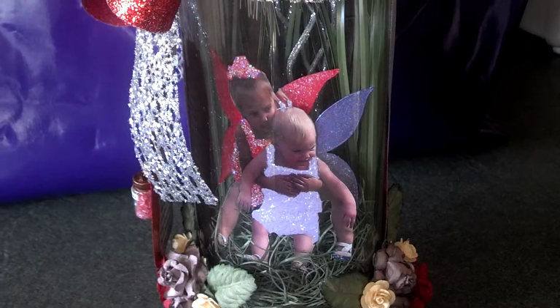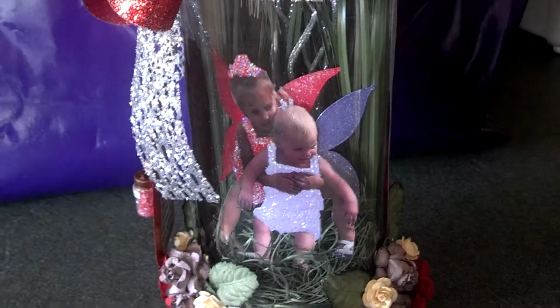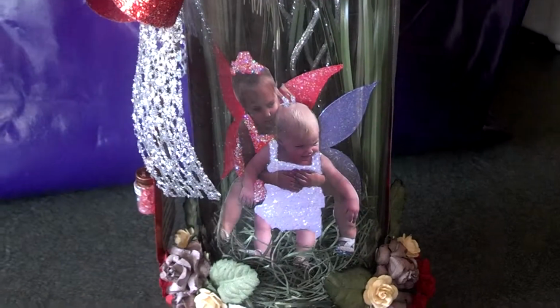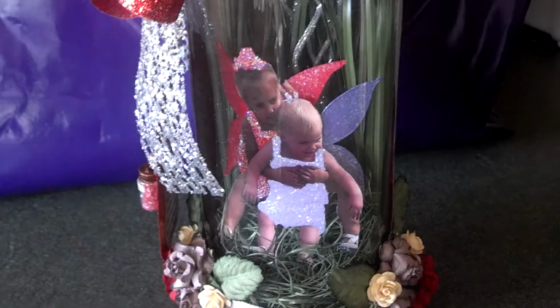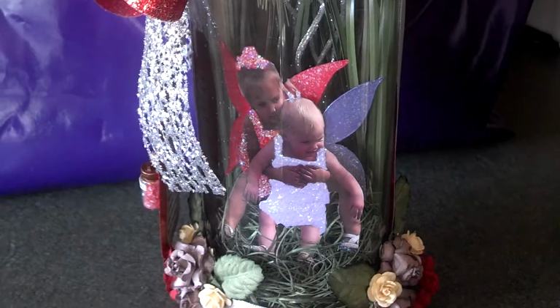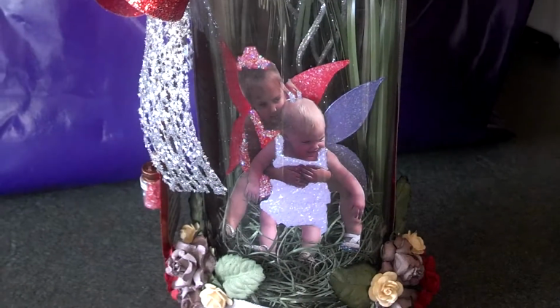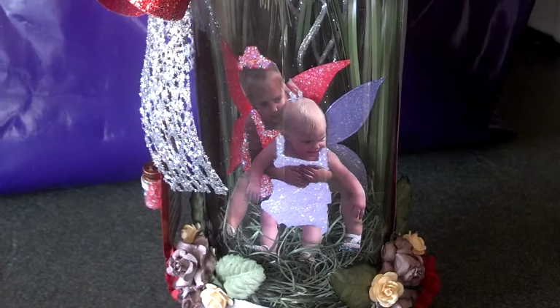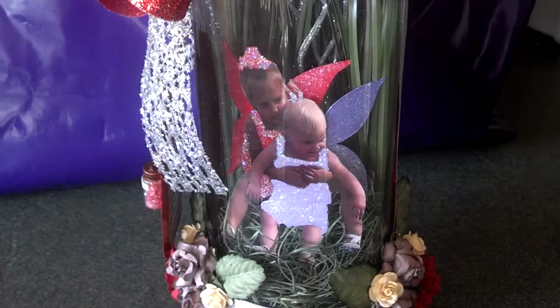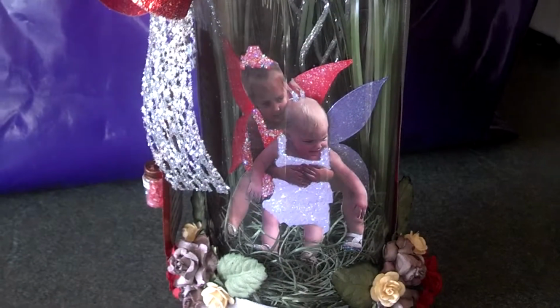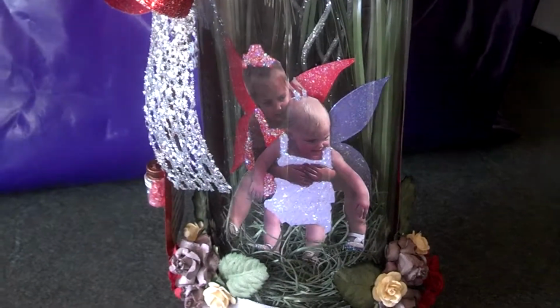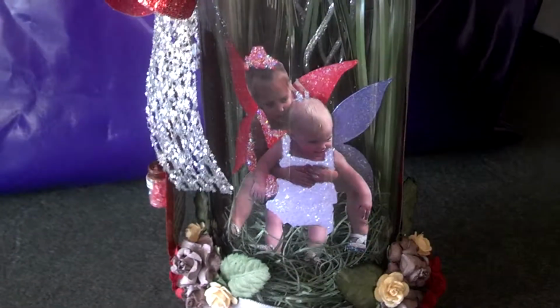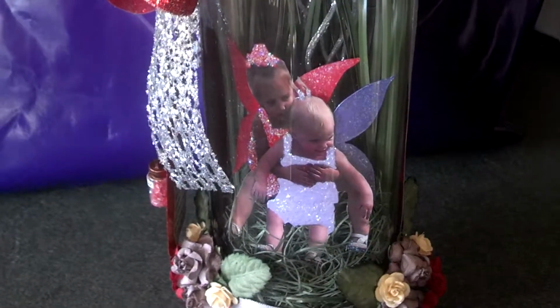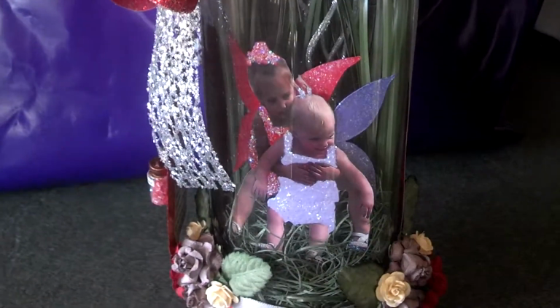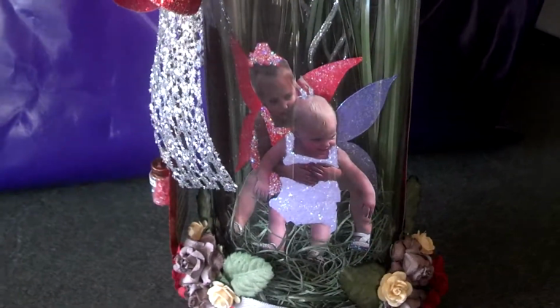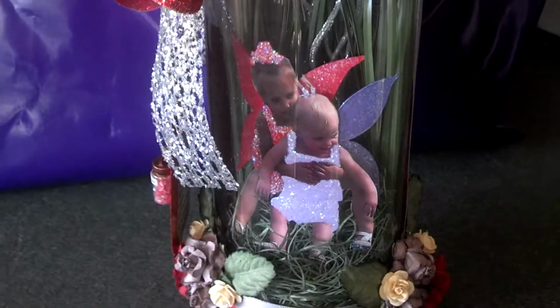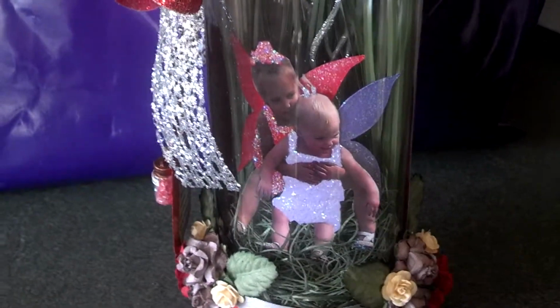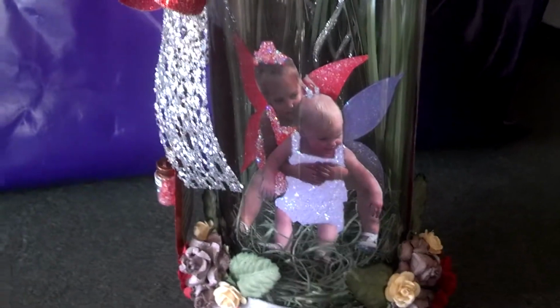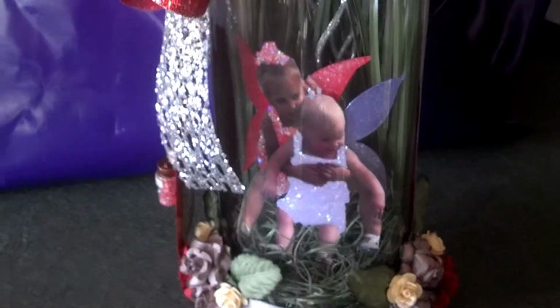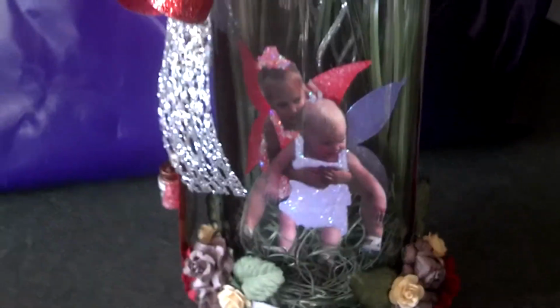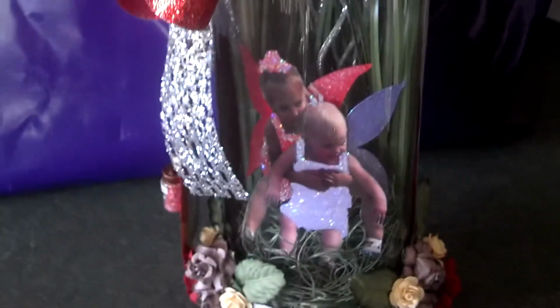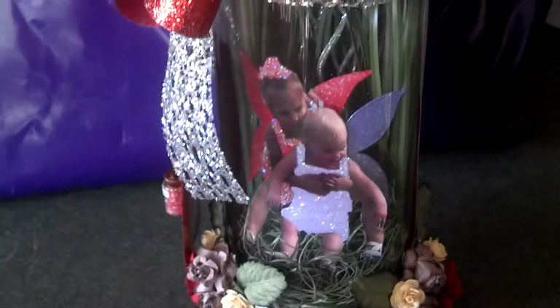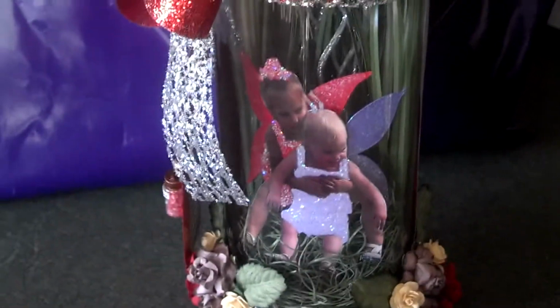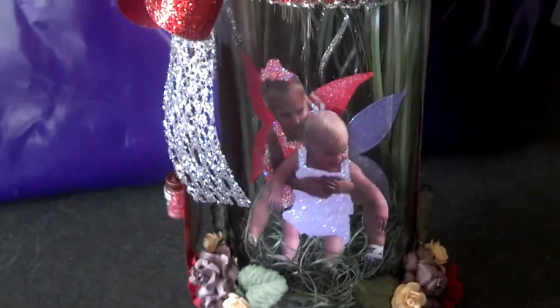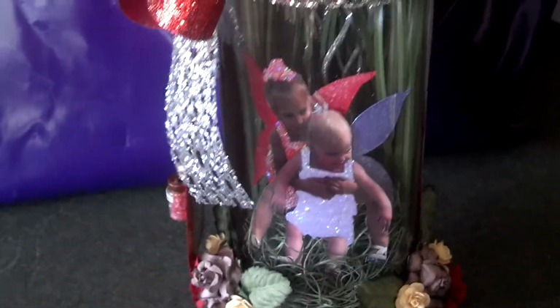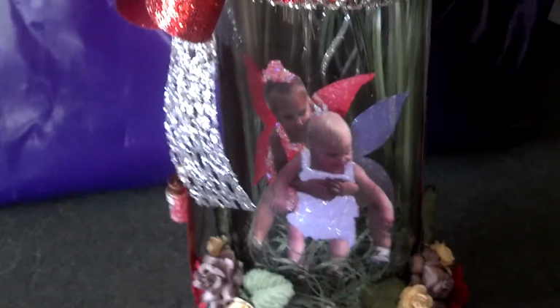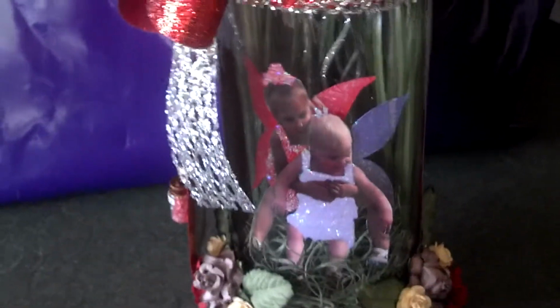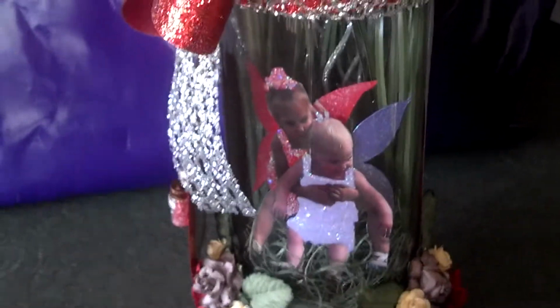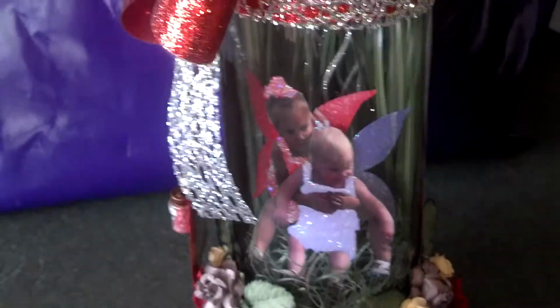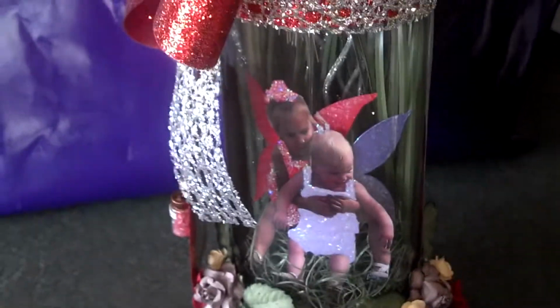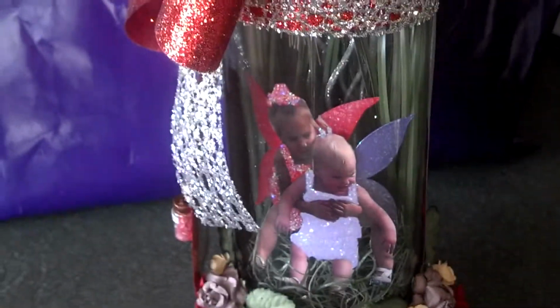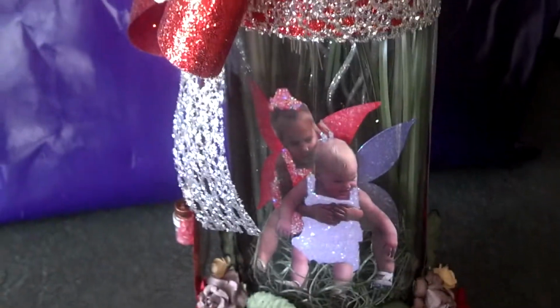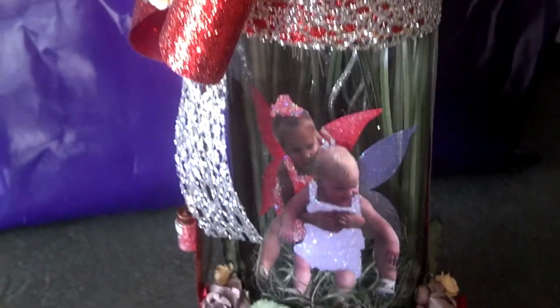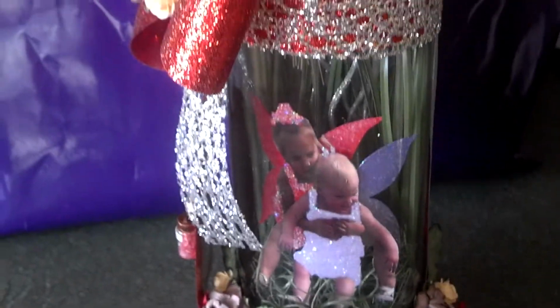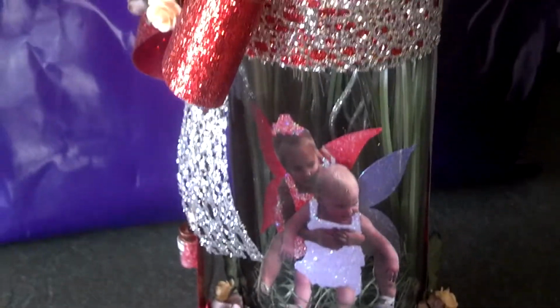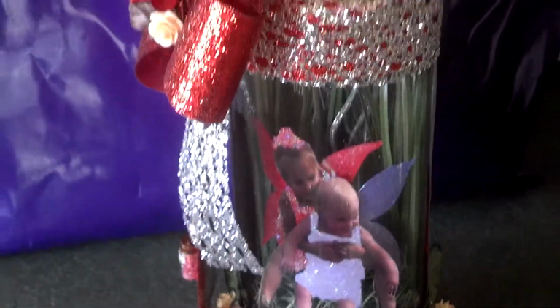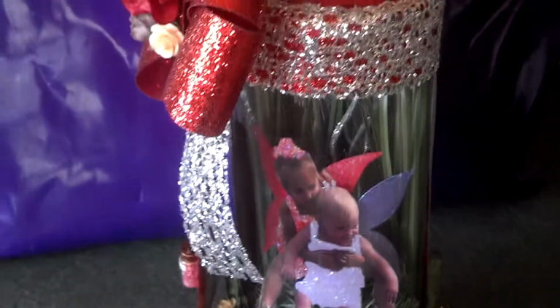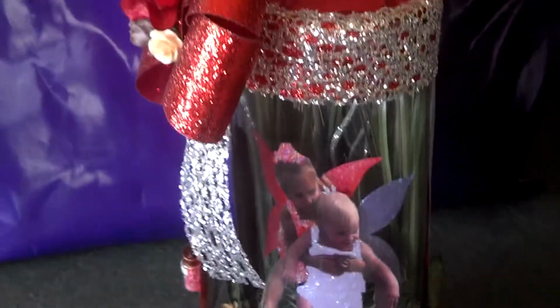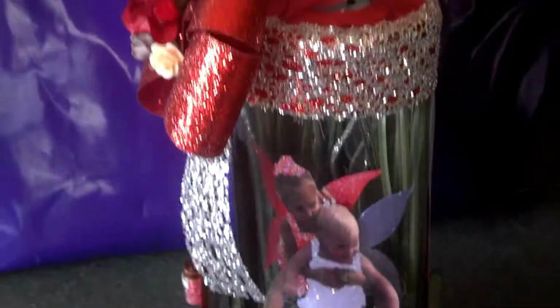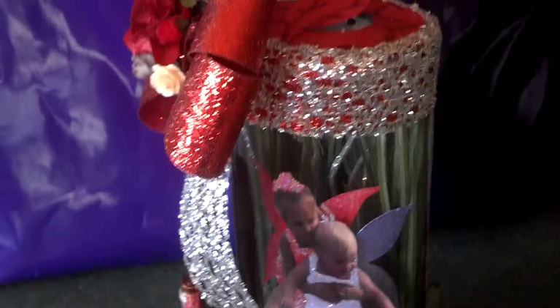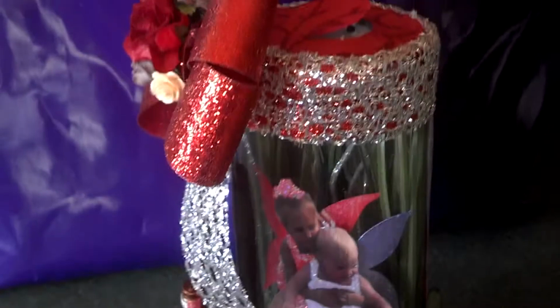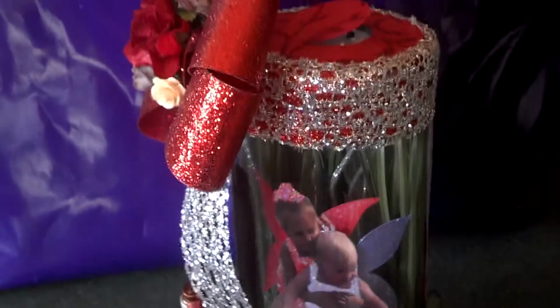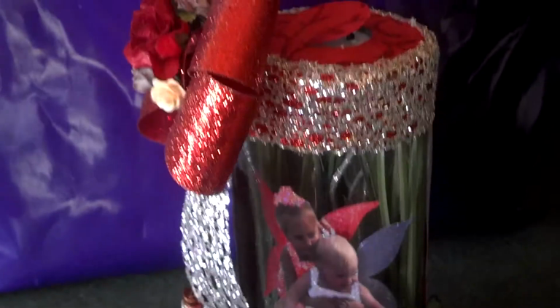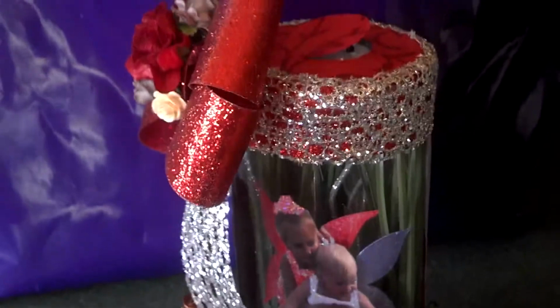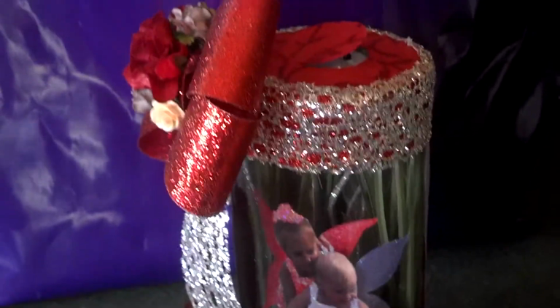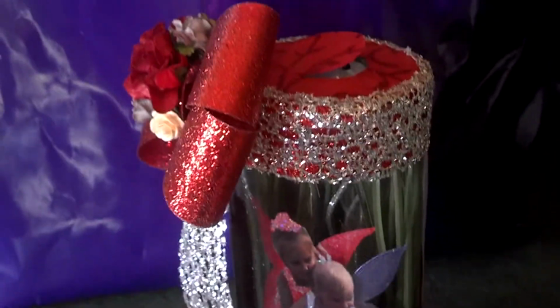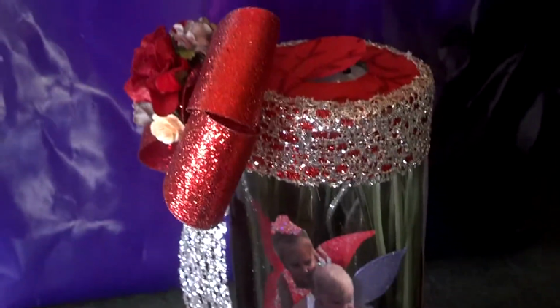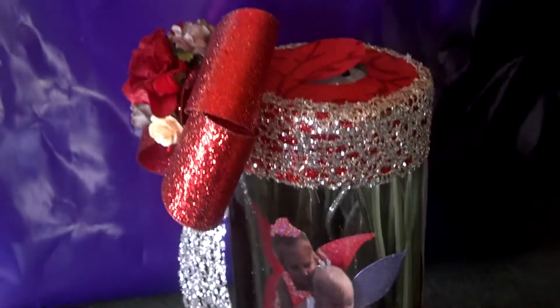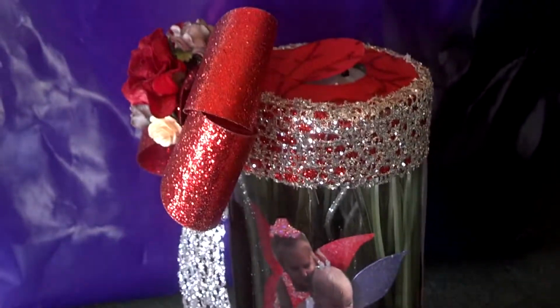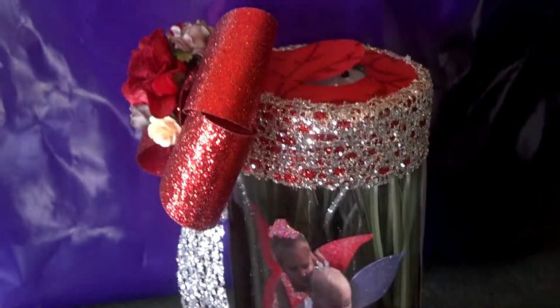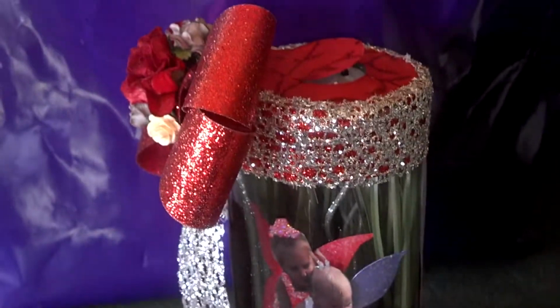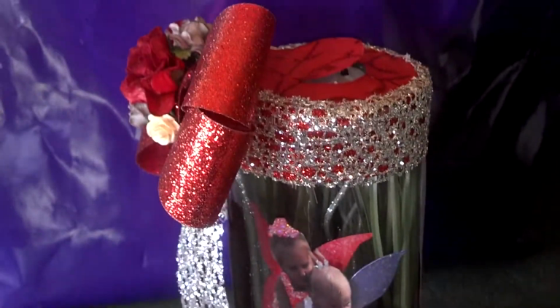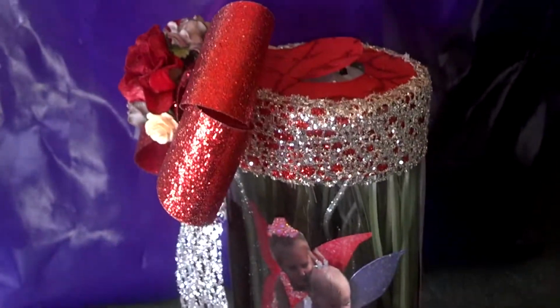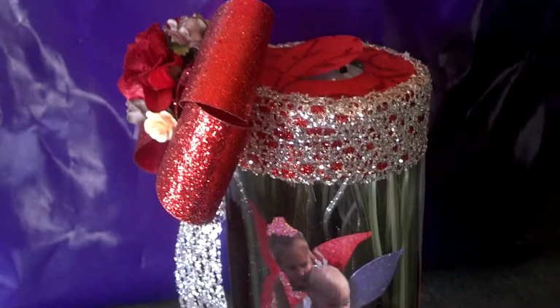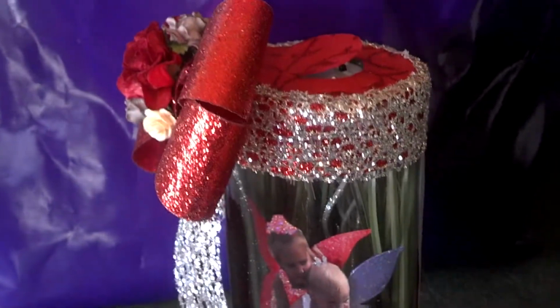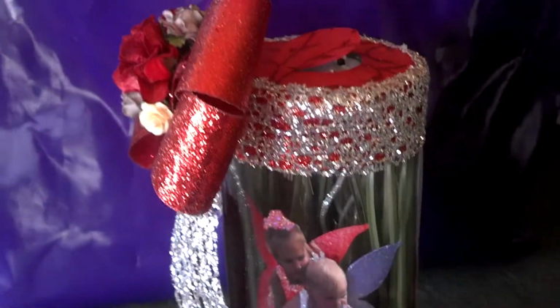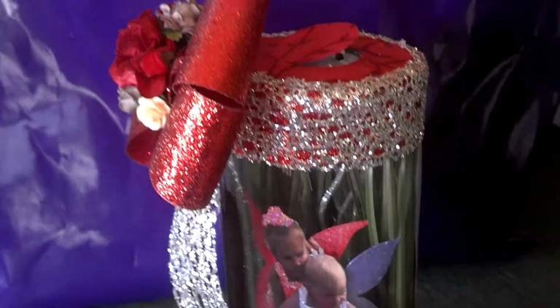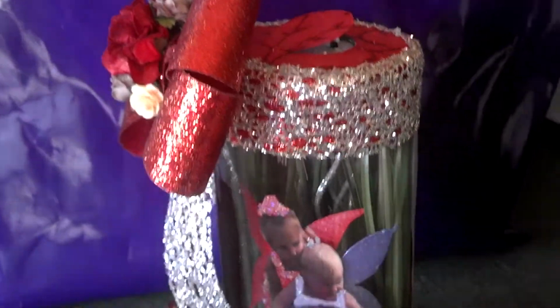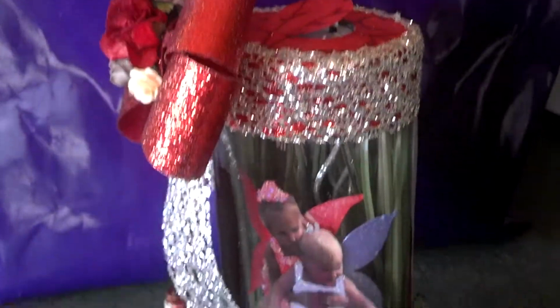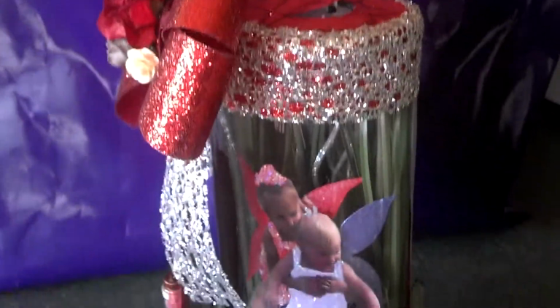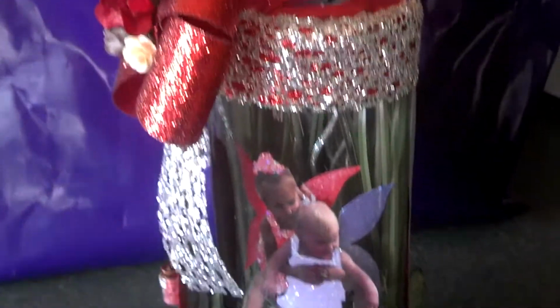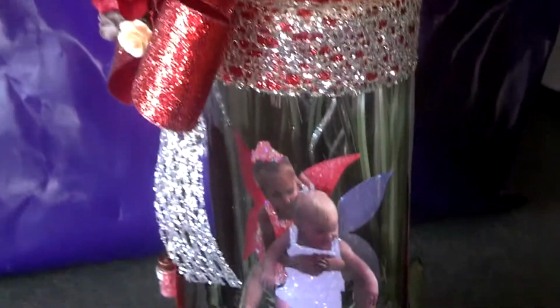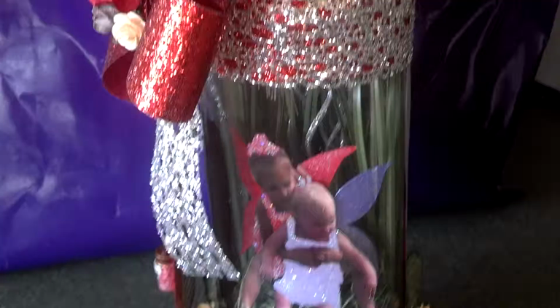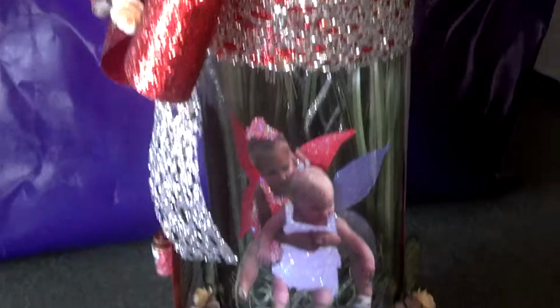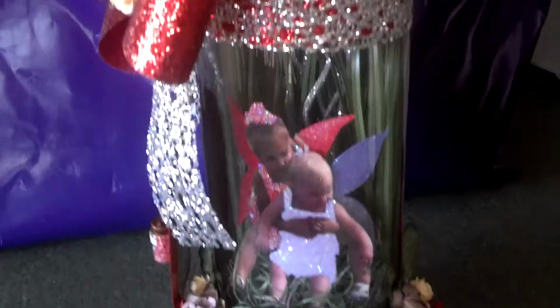I'm back with another video. This is my latest Captured Fairy Jar. I finished it last night.